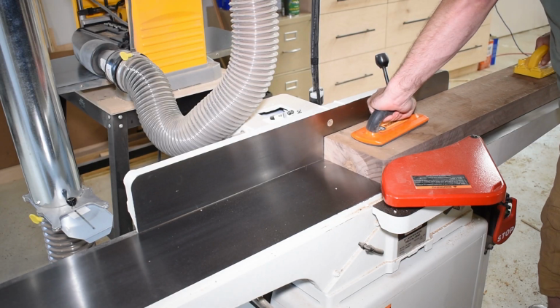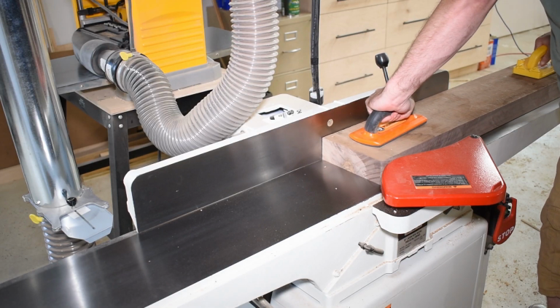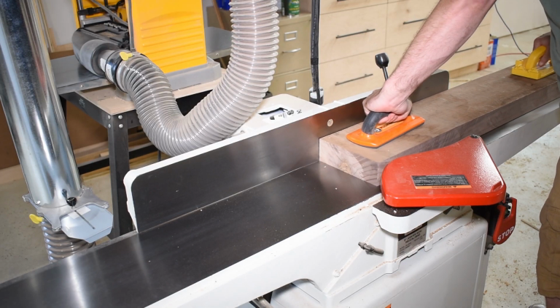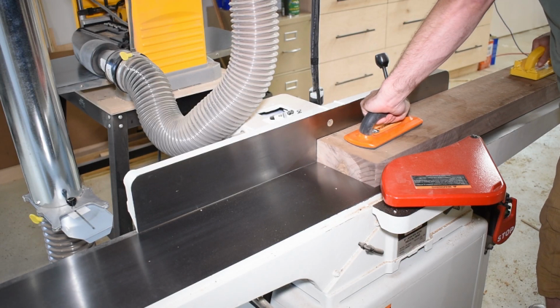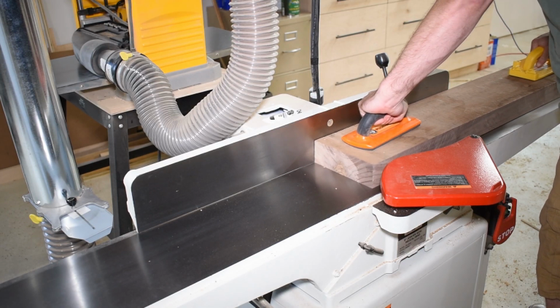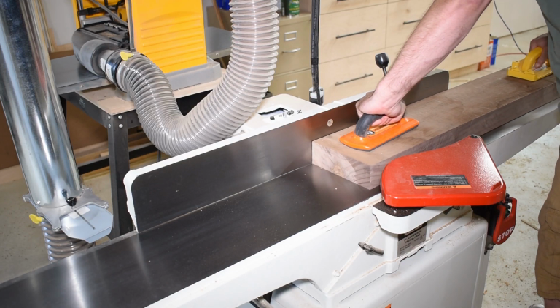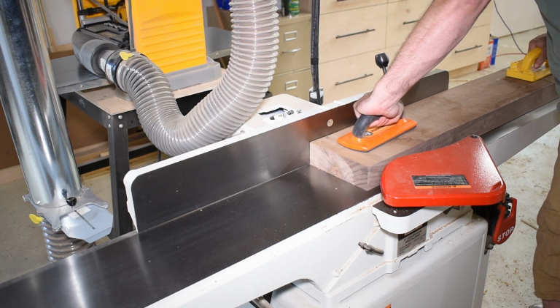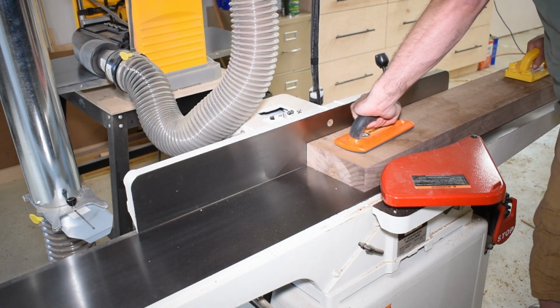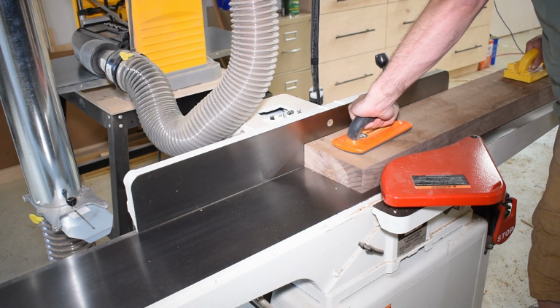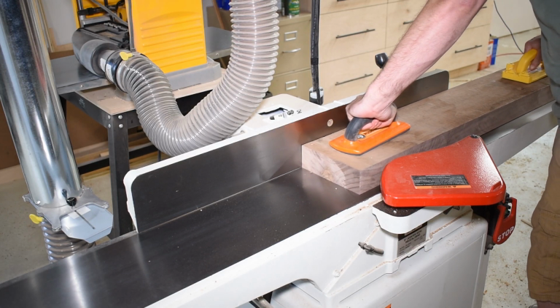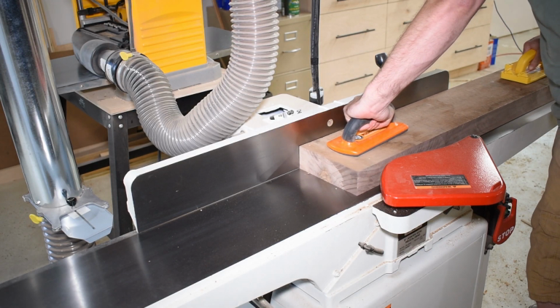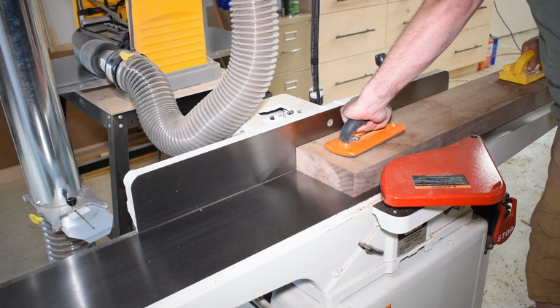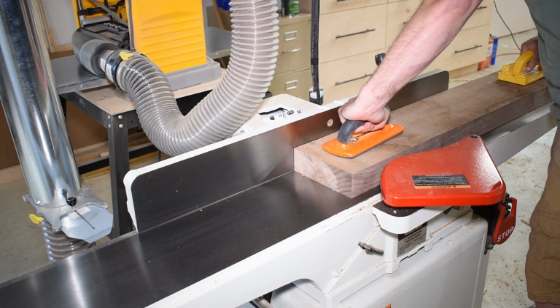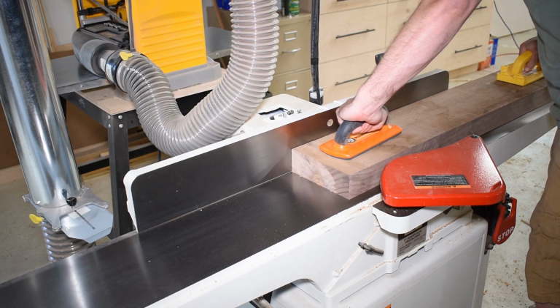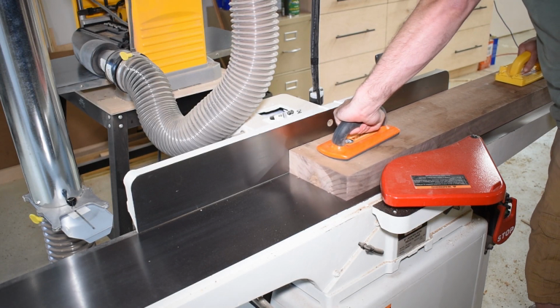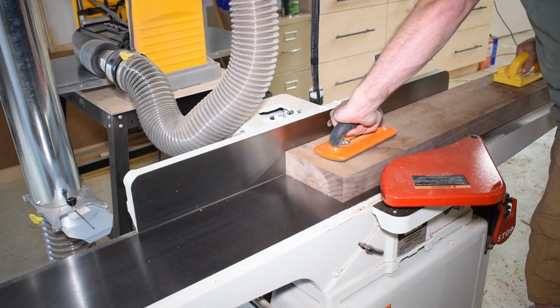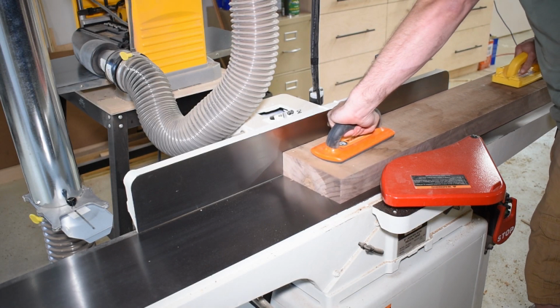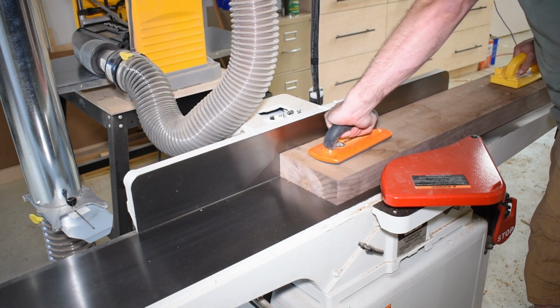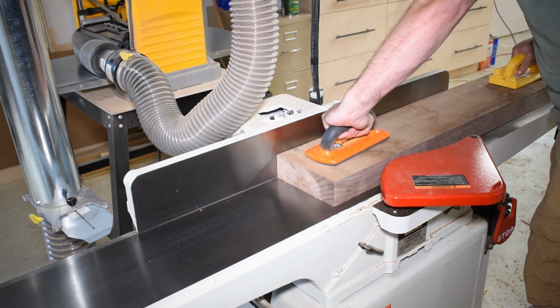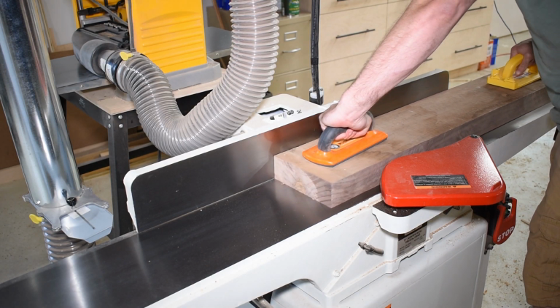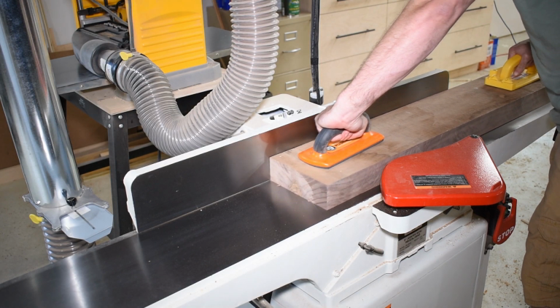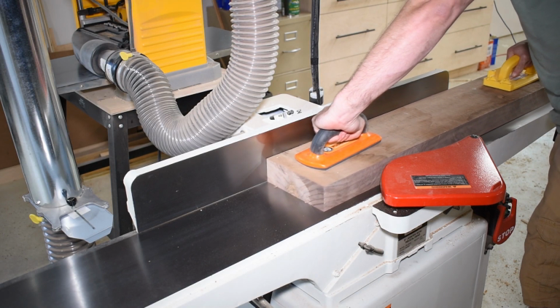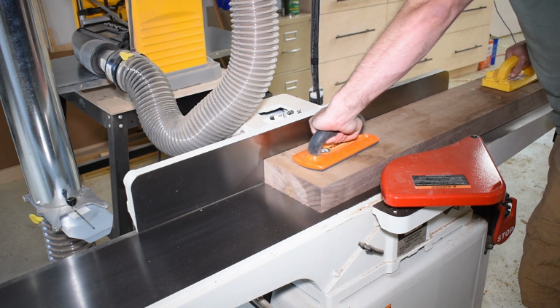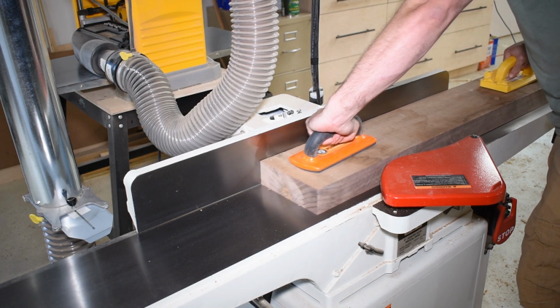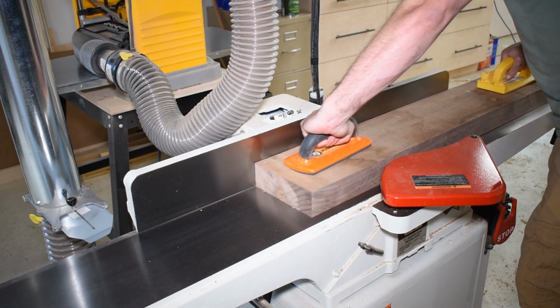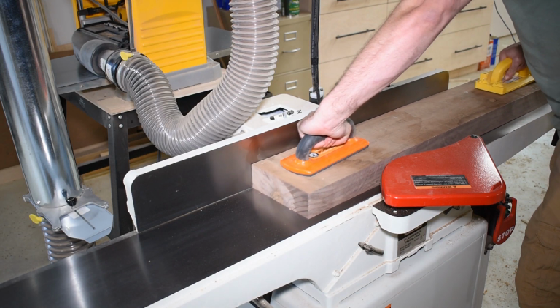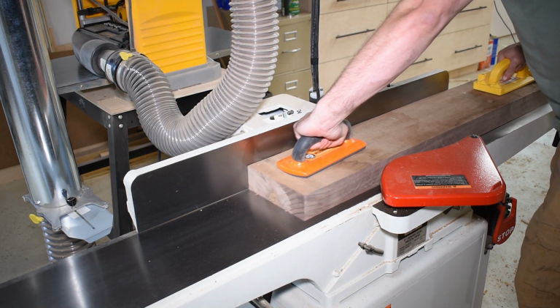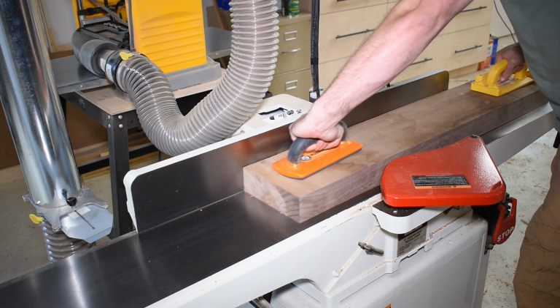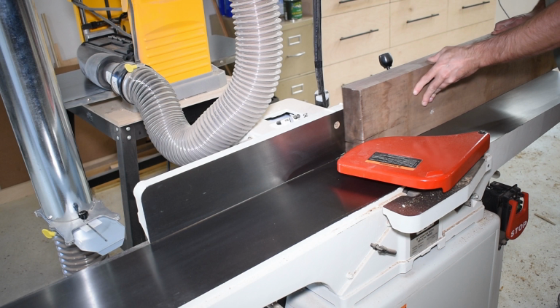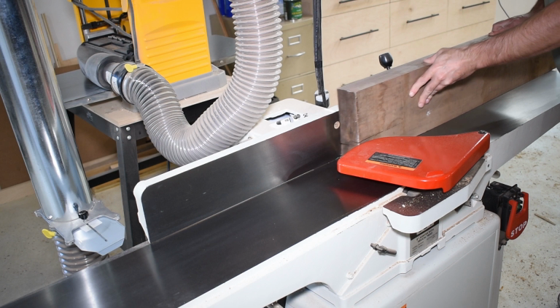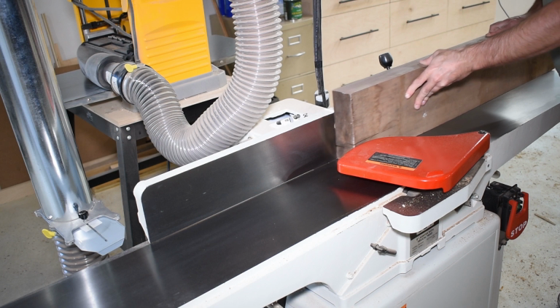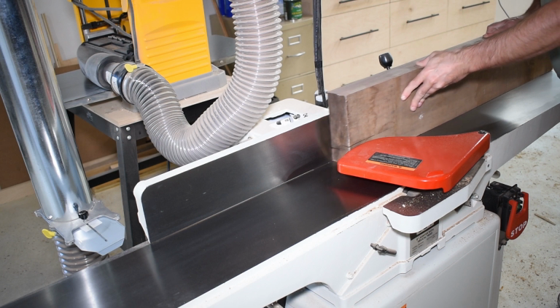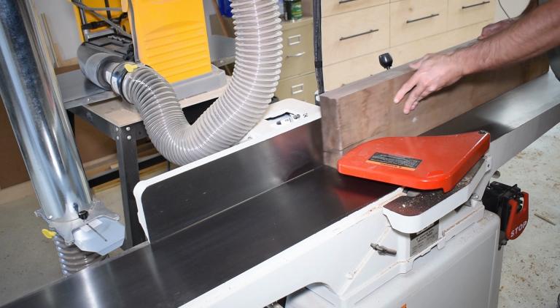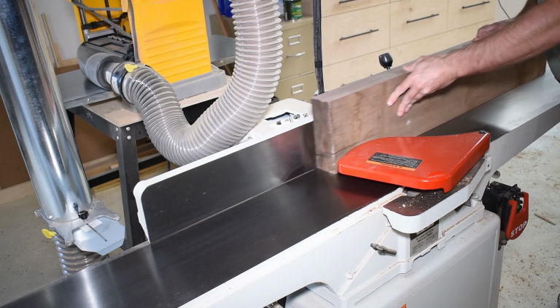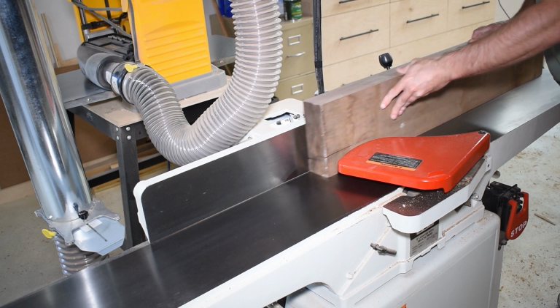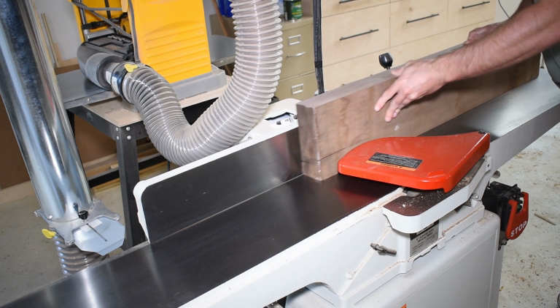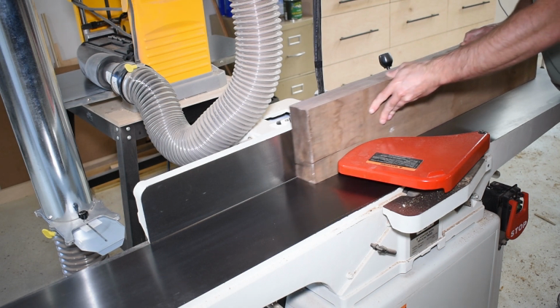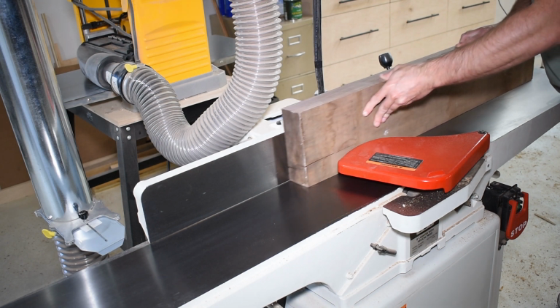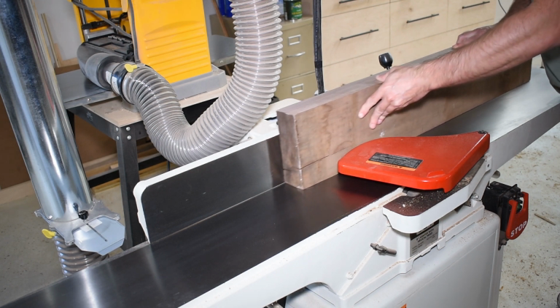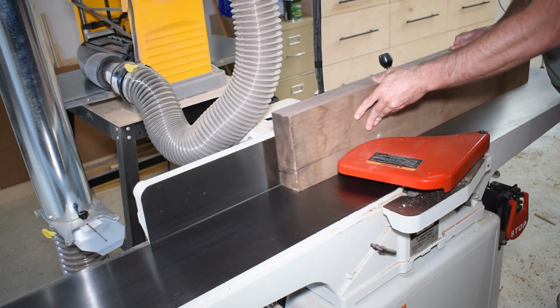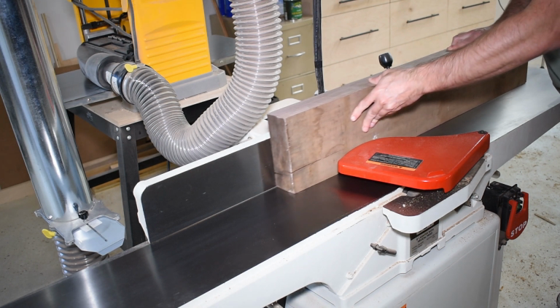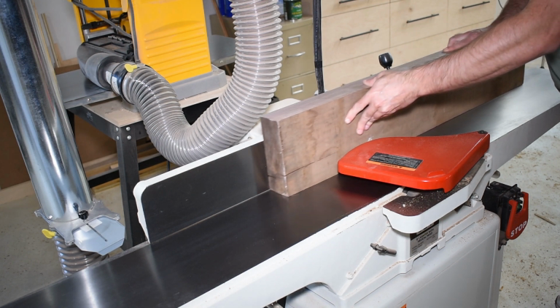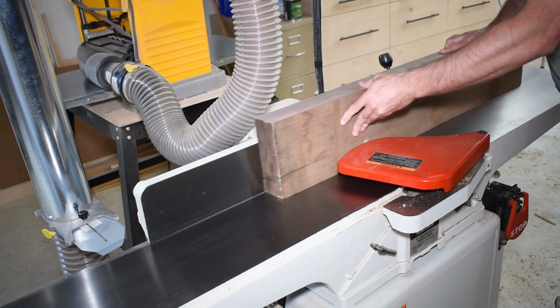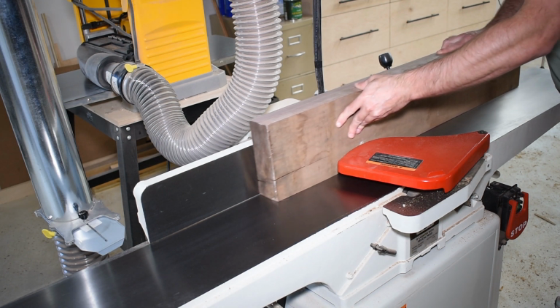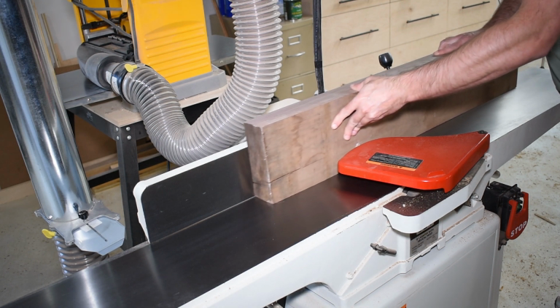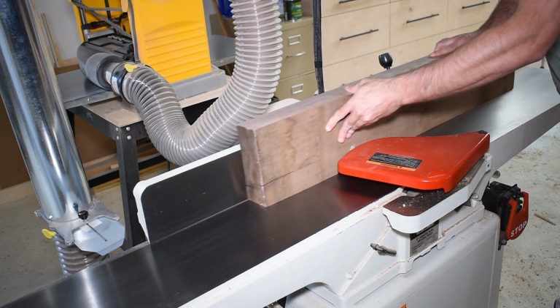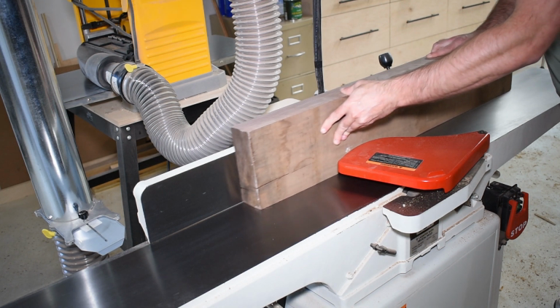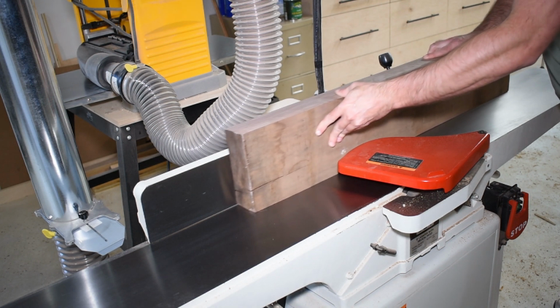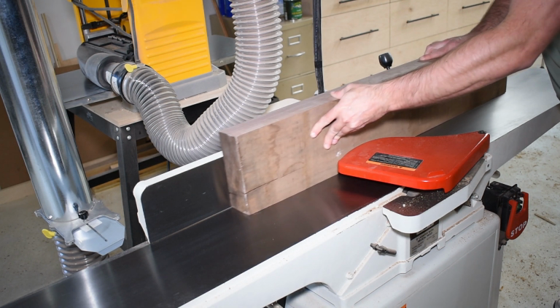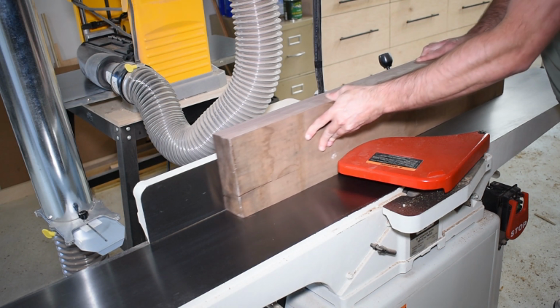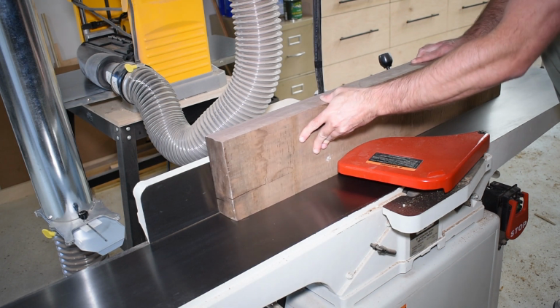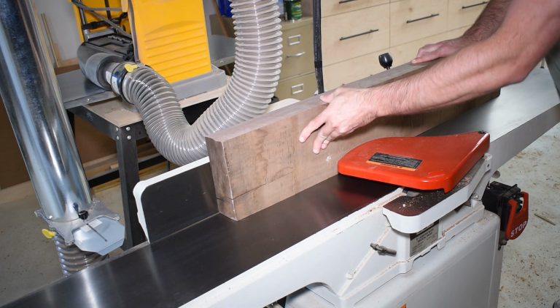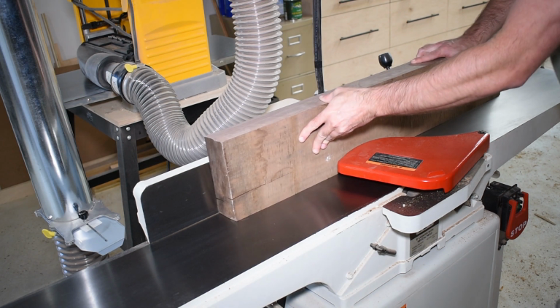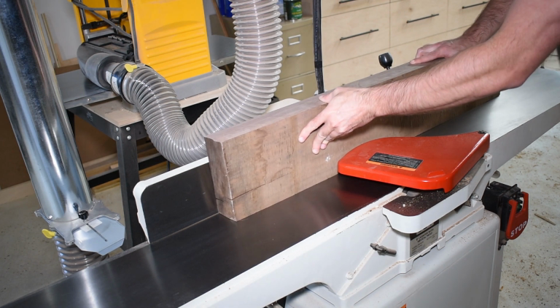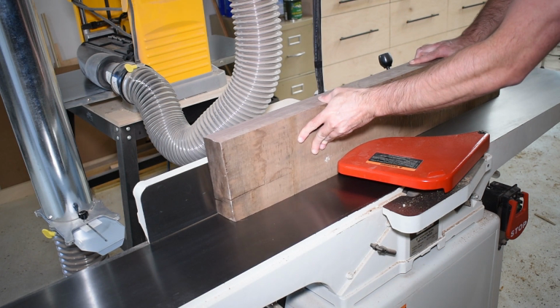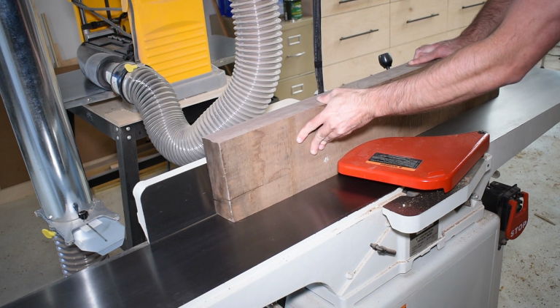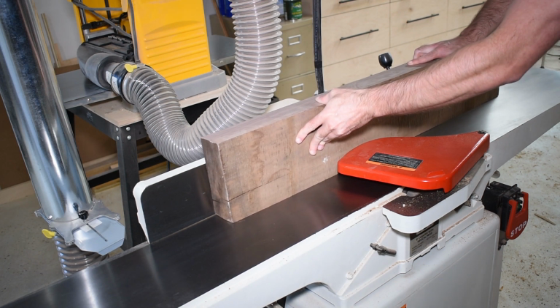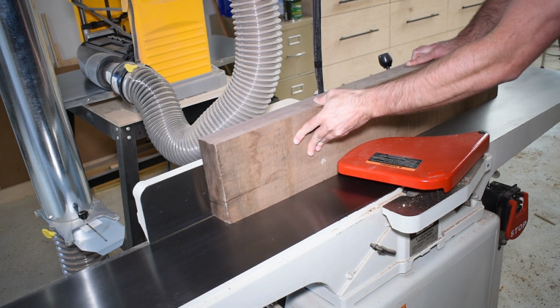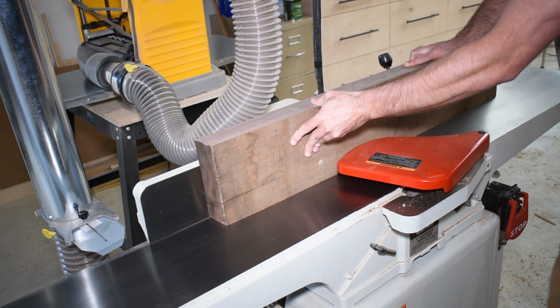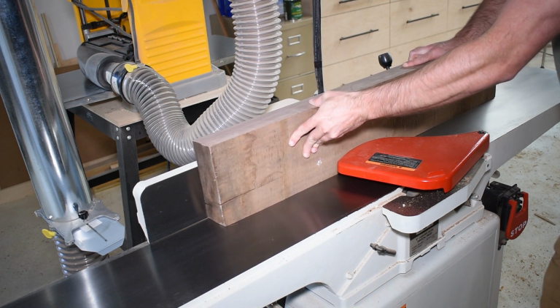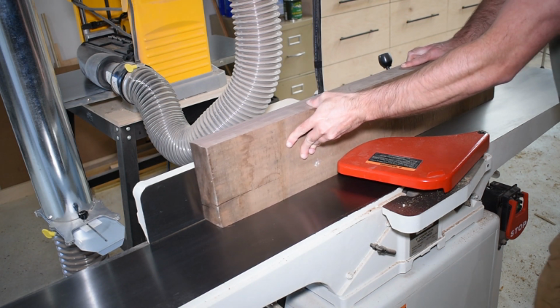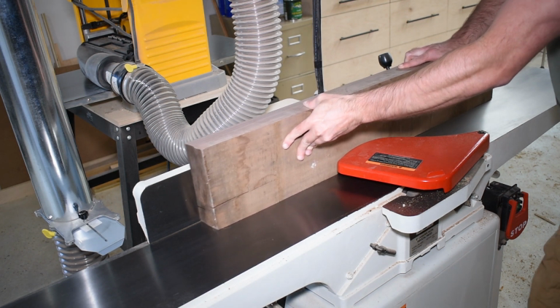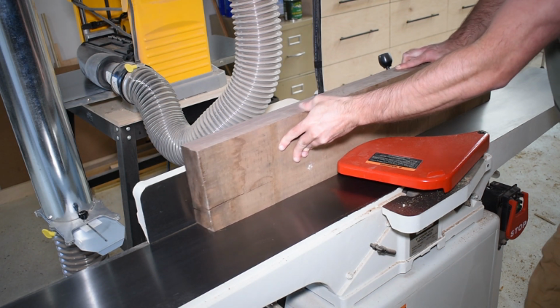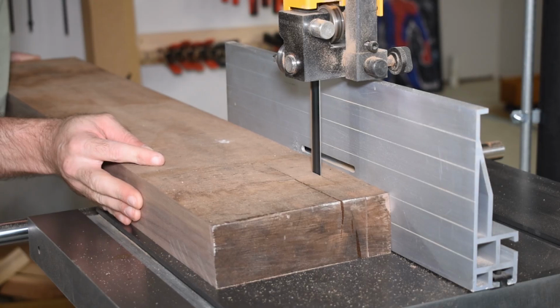Time to make the door, which will be shaker style. I joined a thick board and sliced it on the bandsaw to get my rails and stiles.